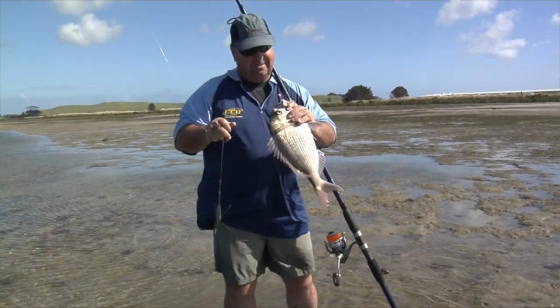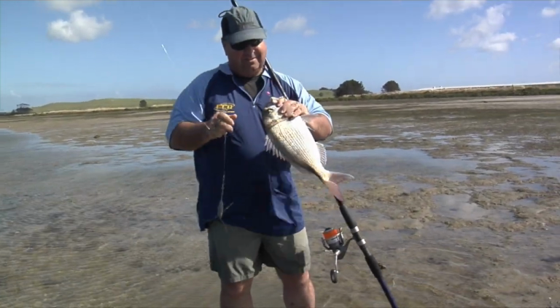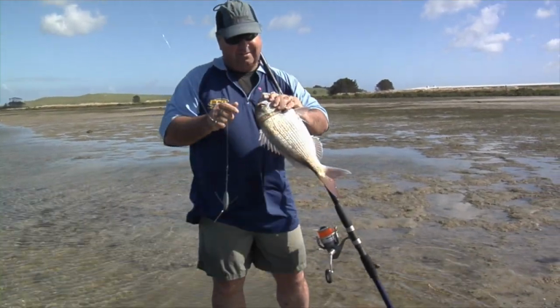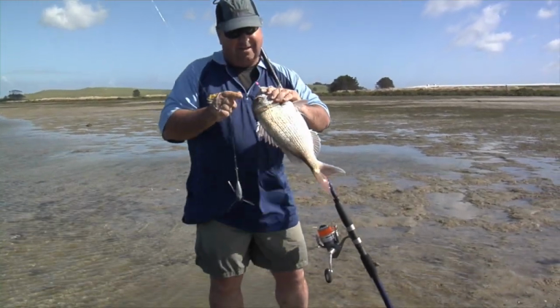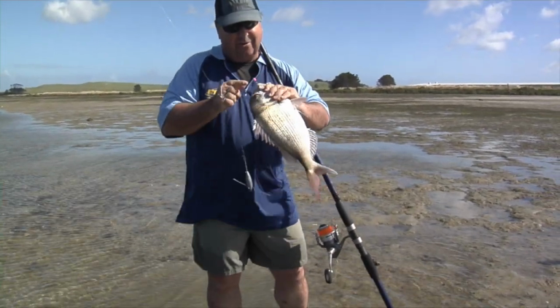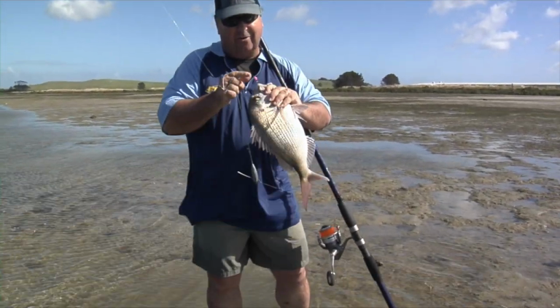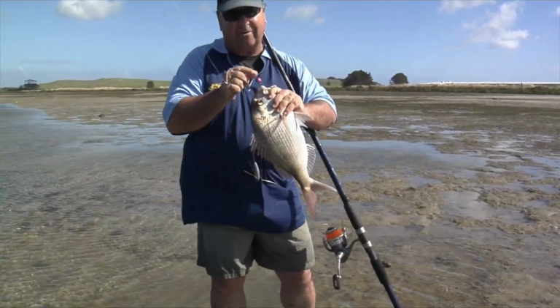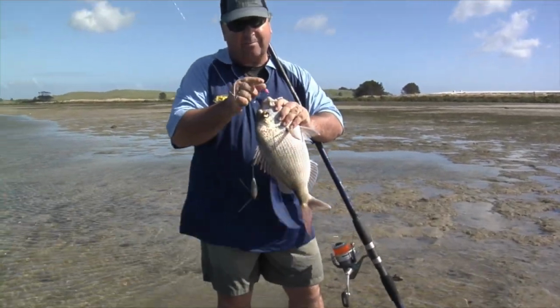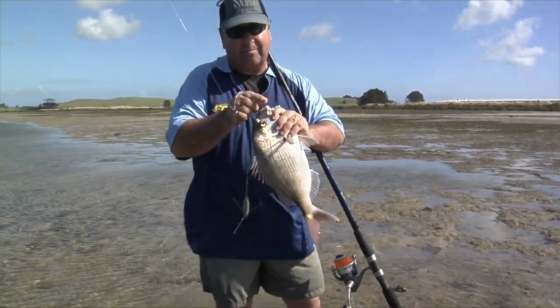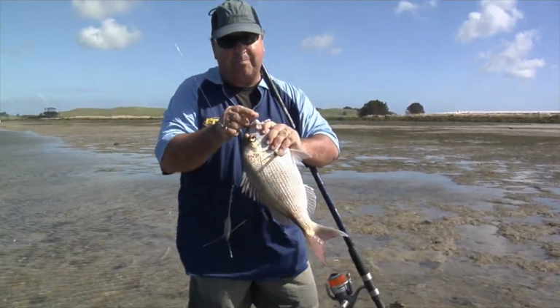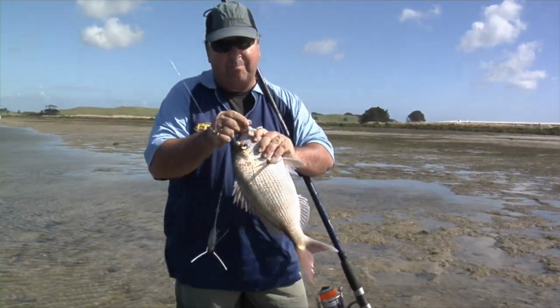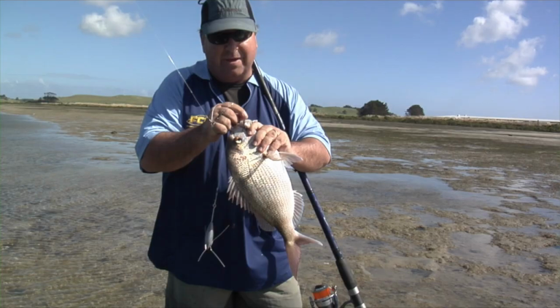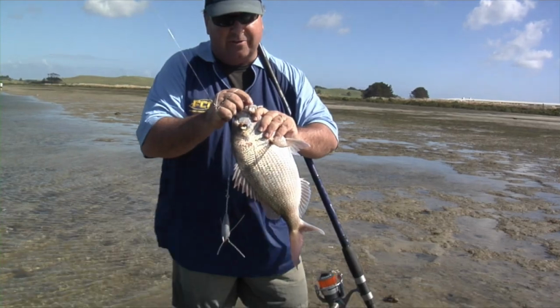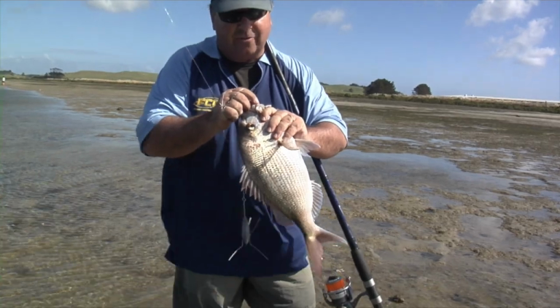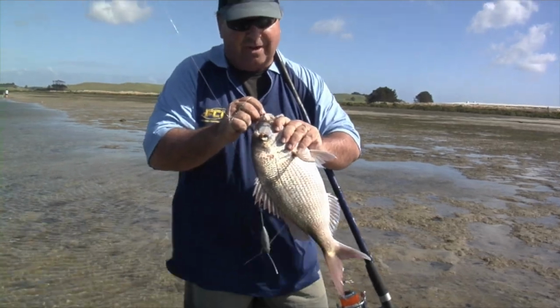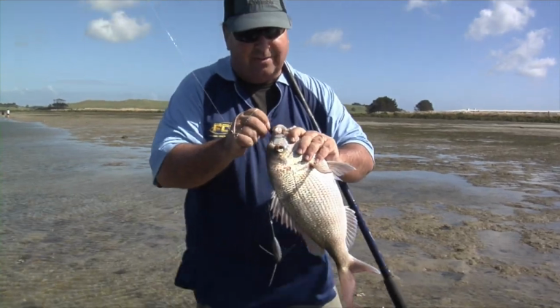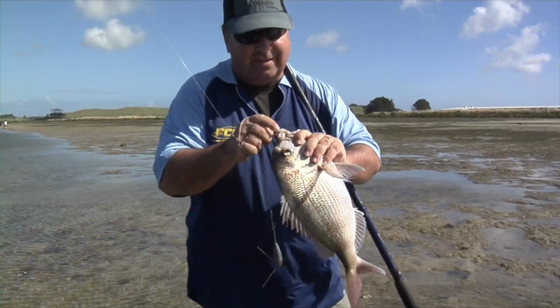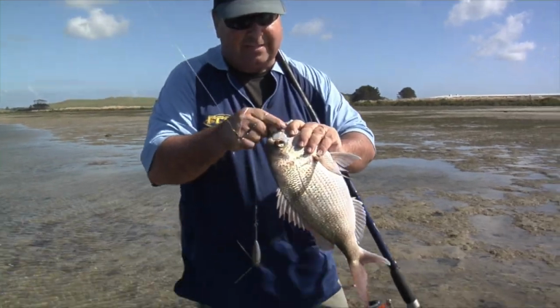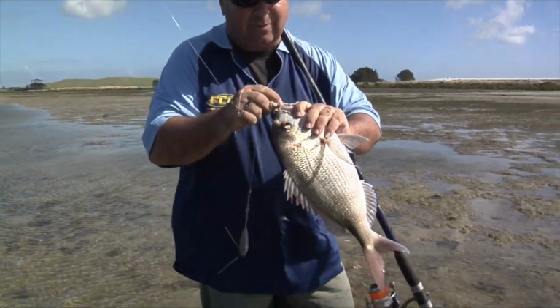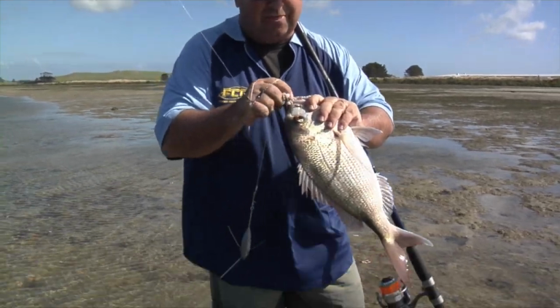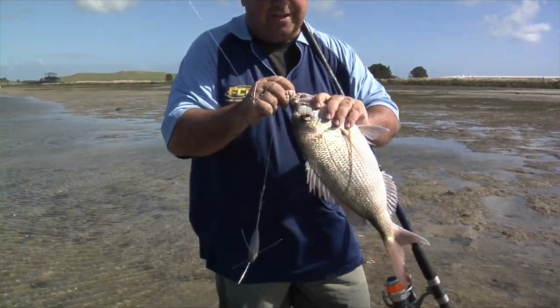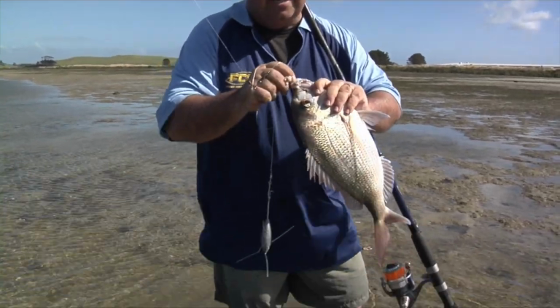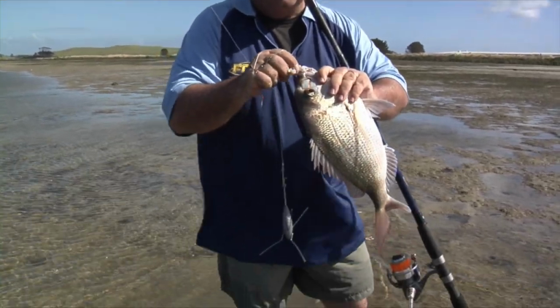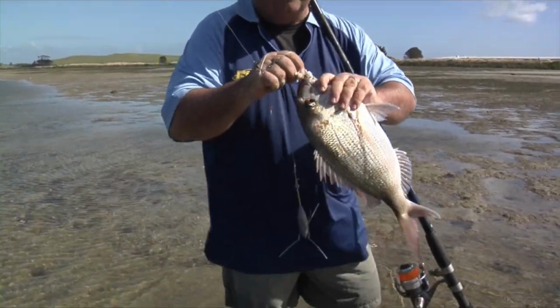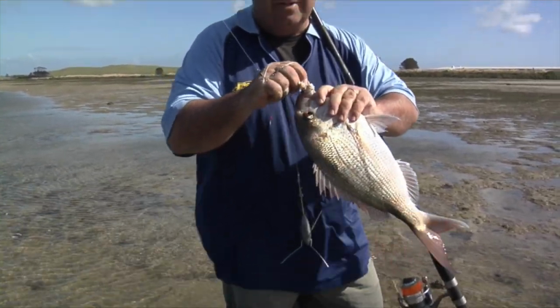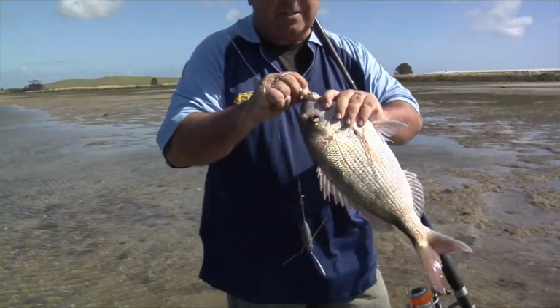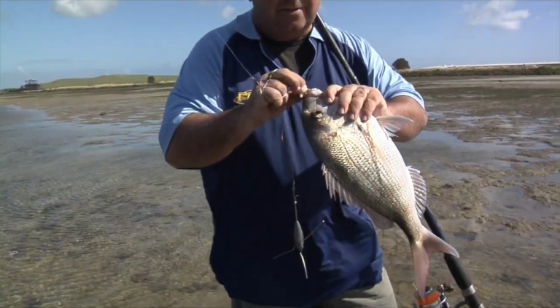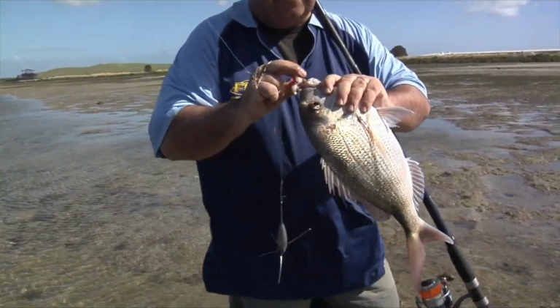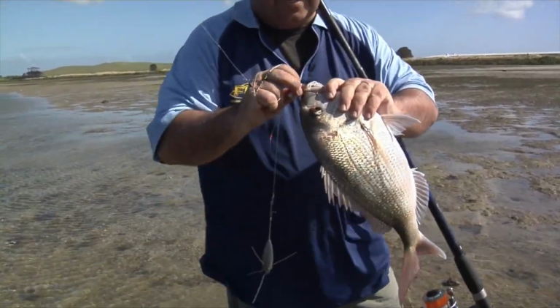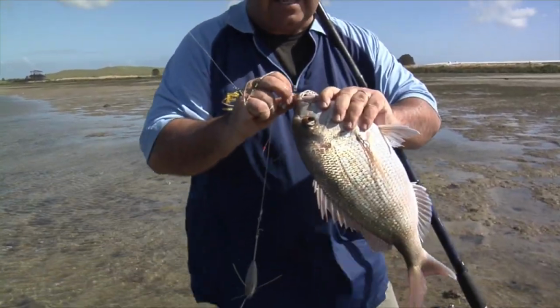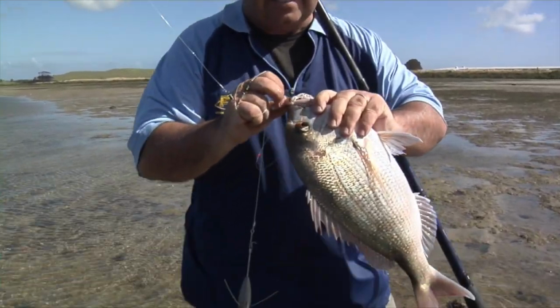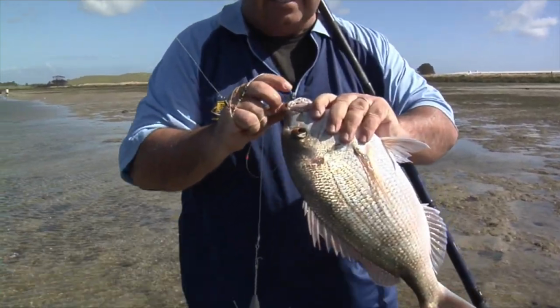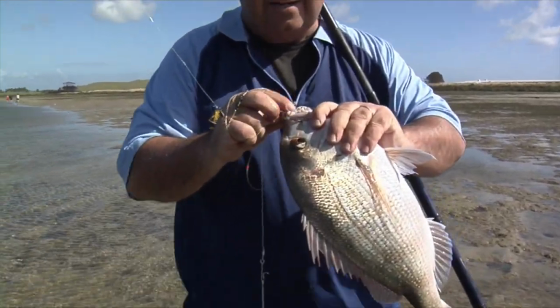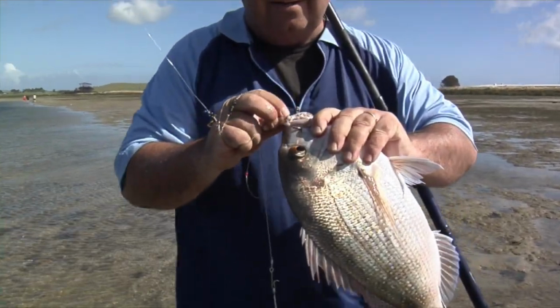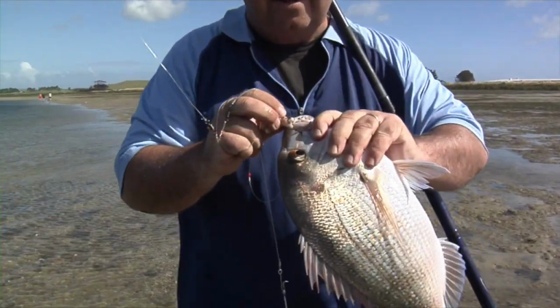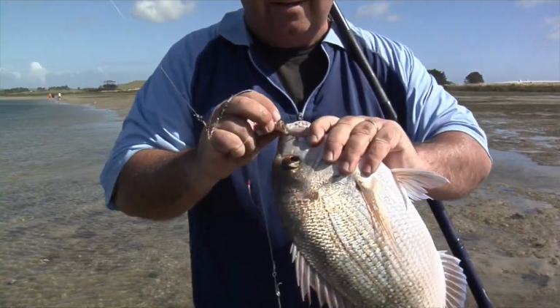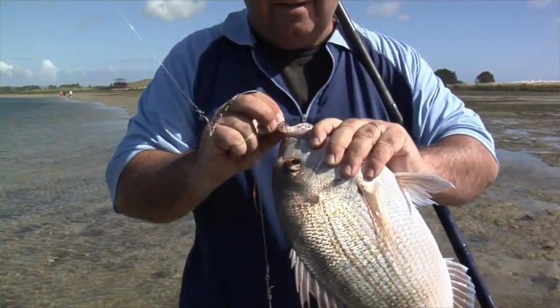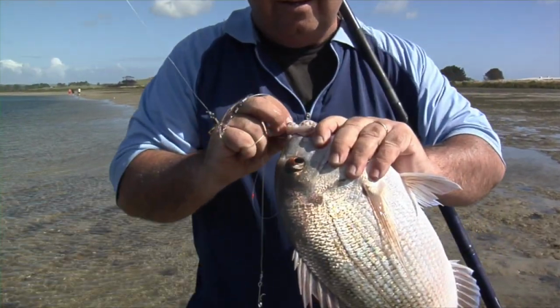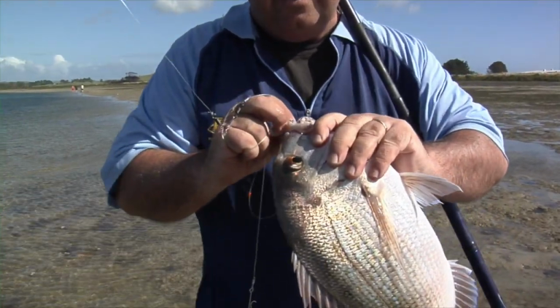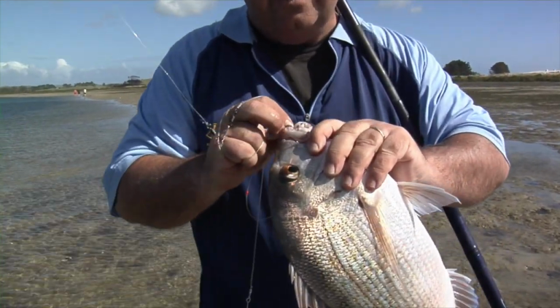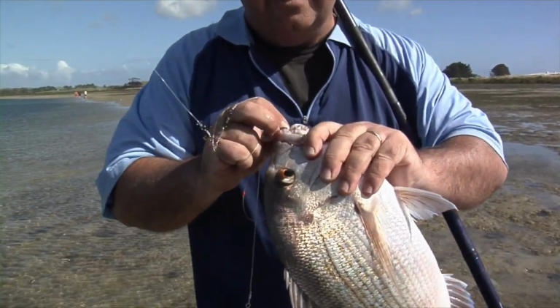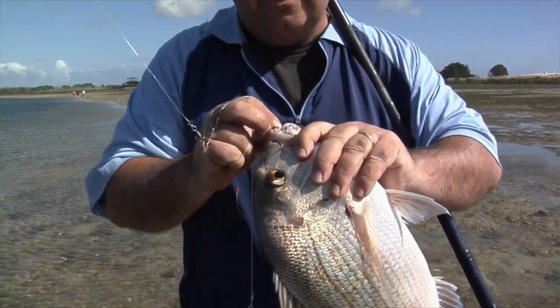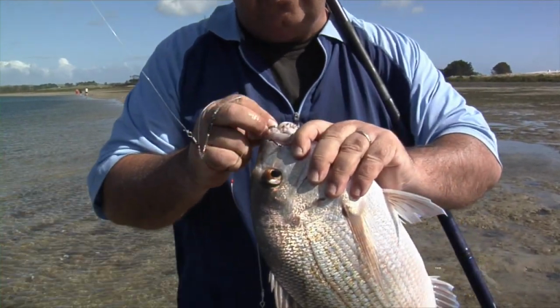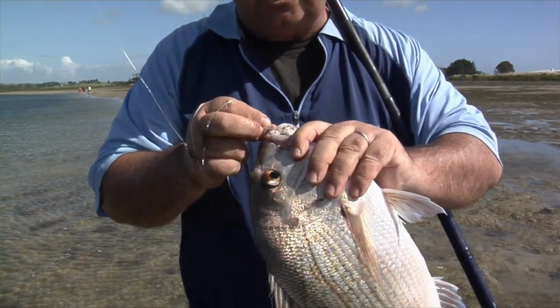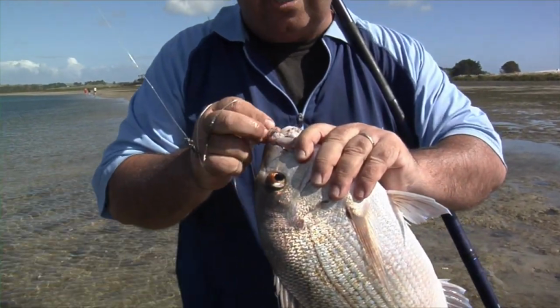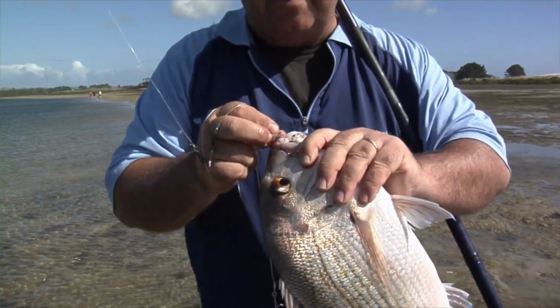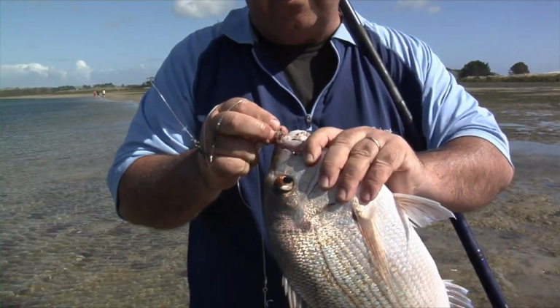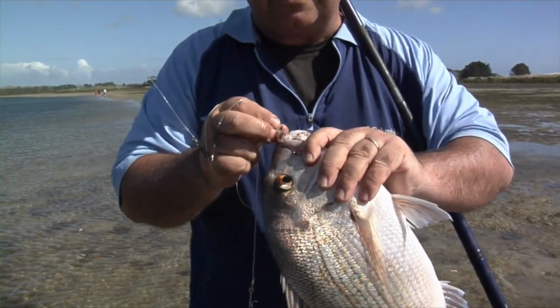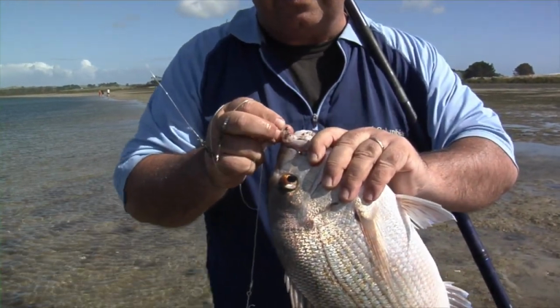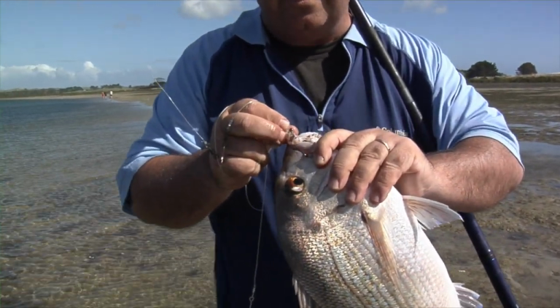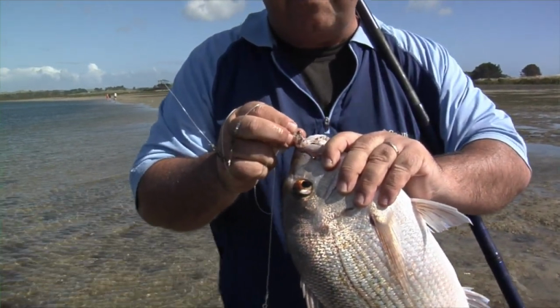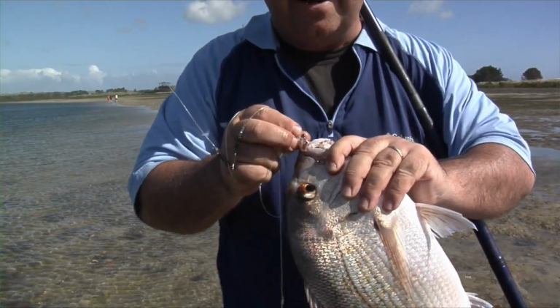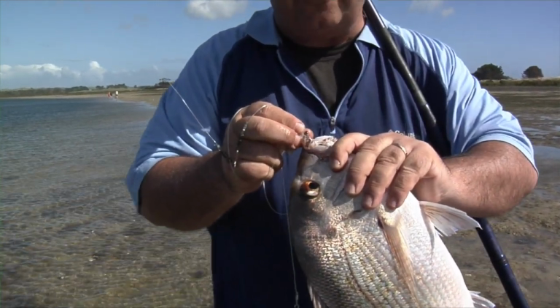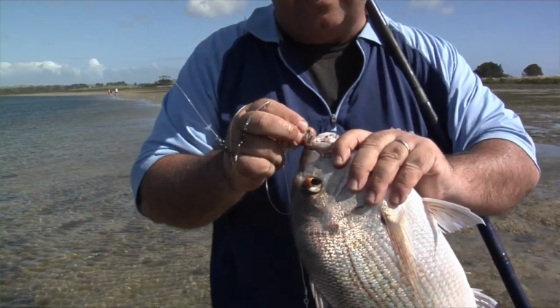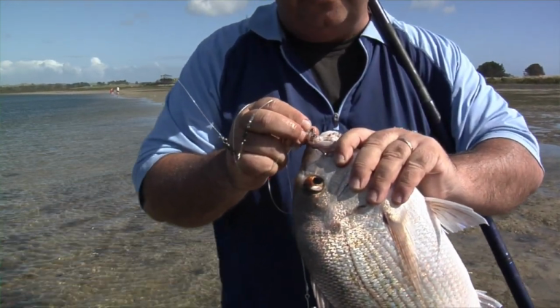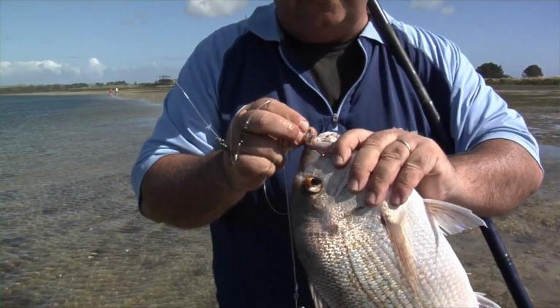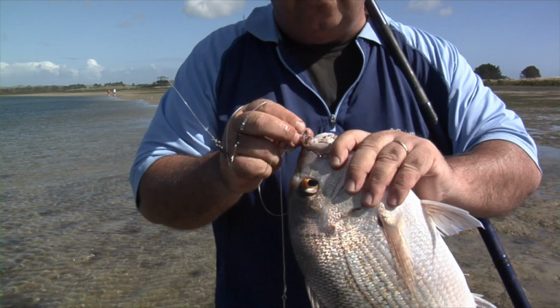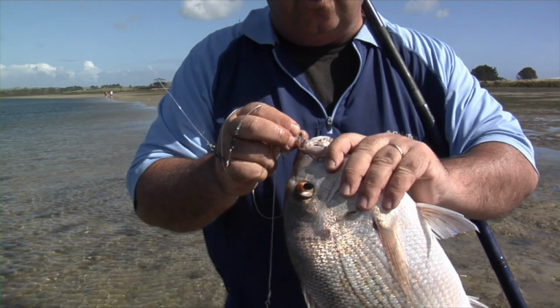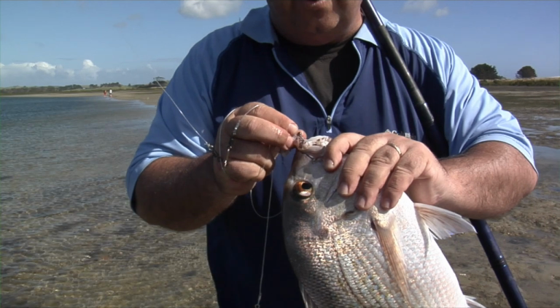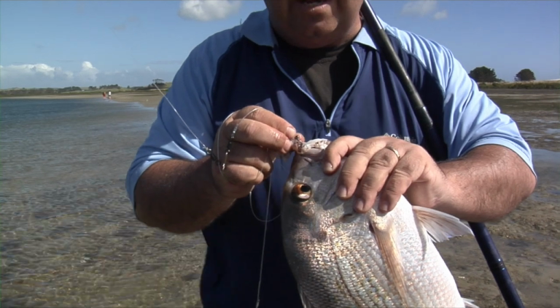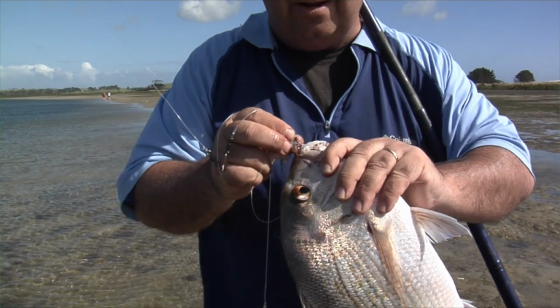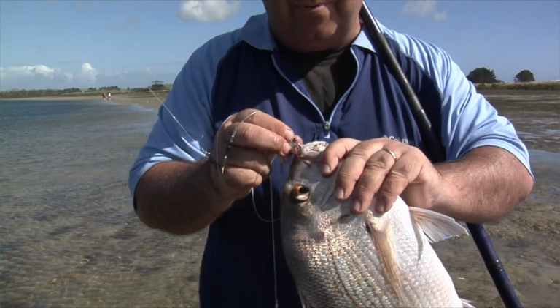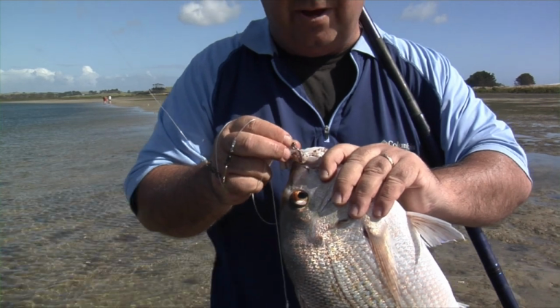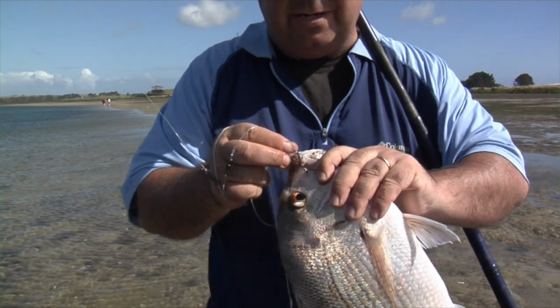See that hook? Penetrated. That's one thing you need when you're surf casting — you need good sharp hooks that are going to penetrate the dorsal when you get a bite.